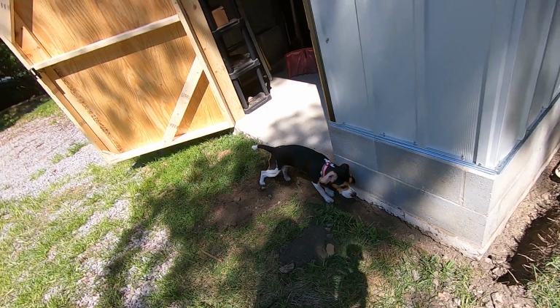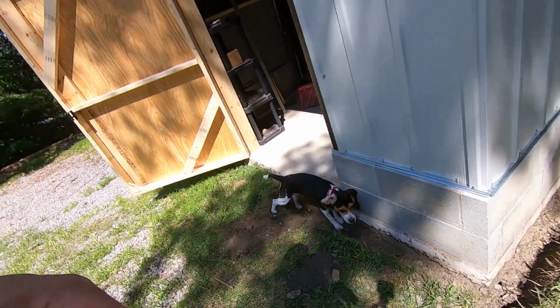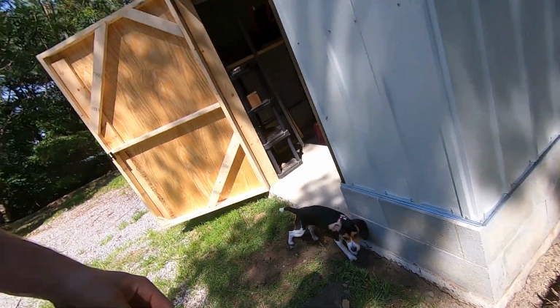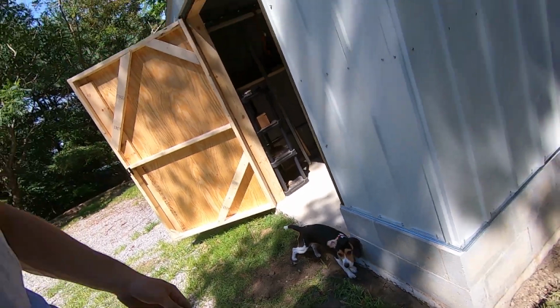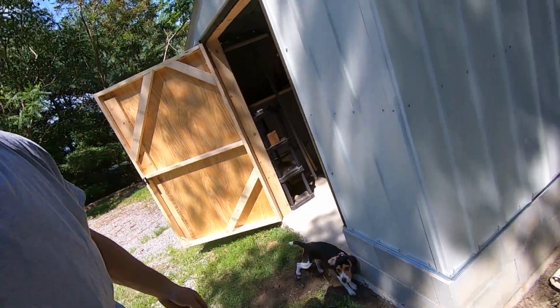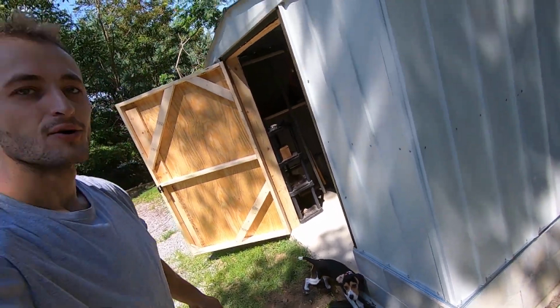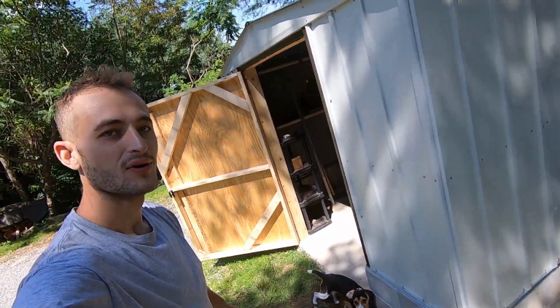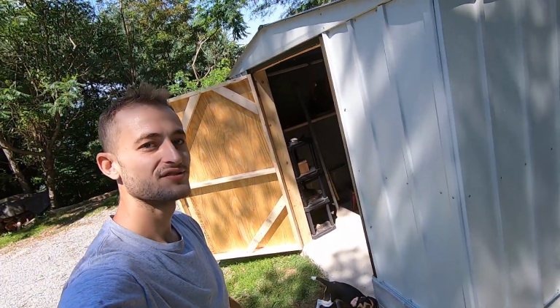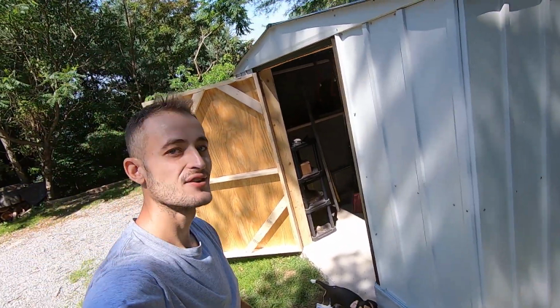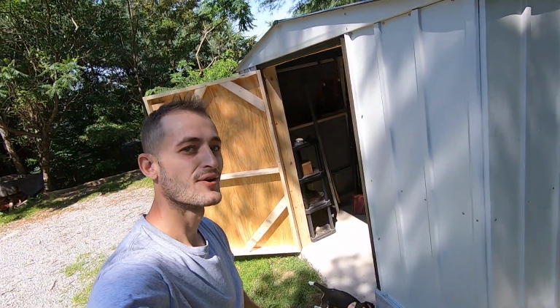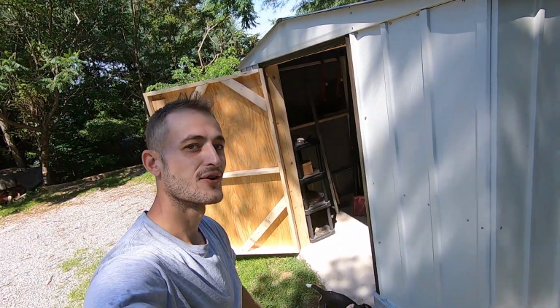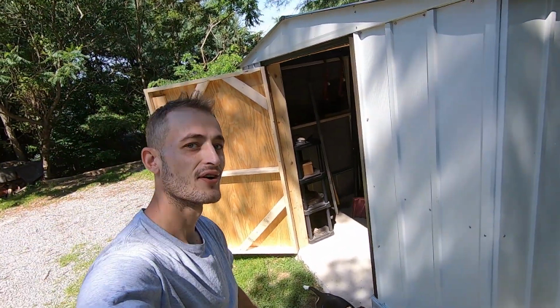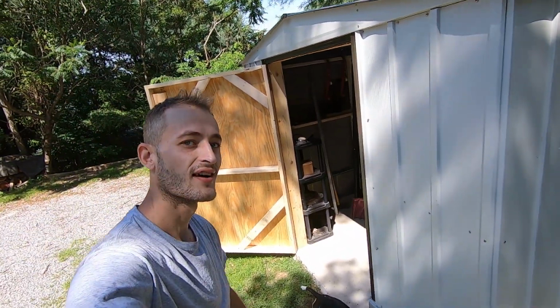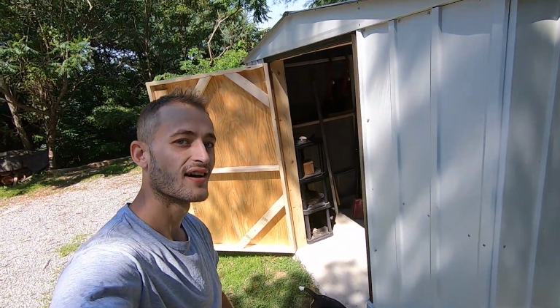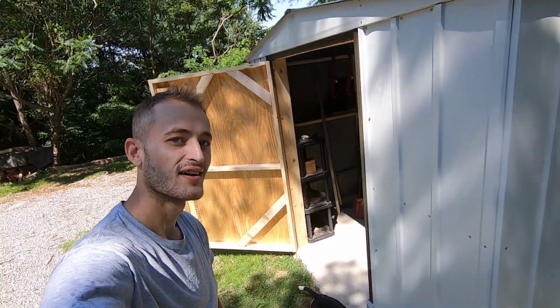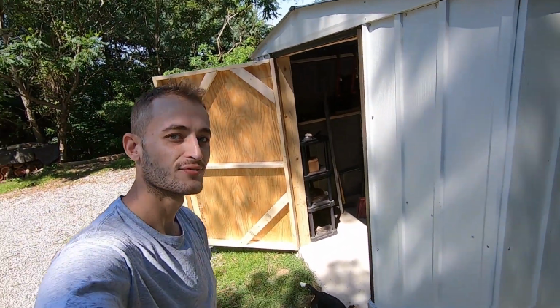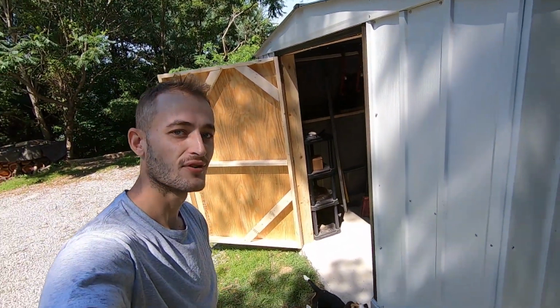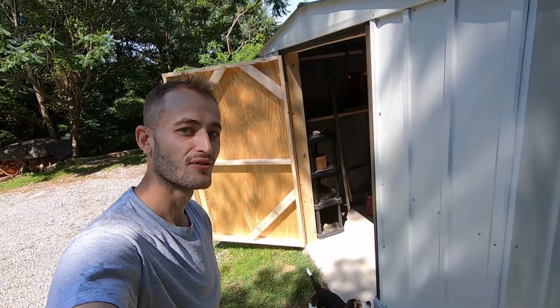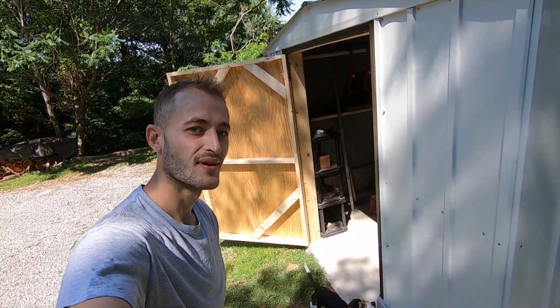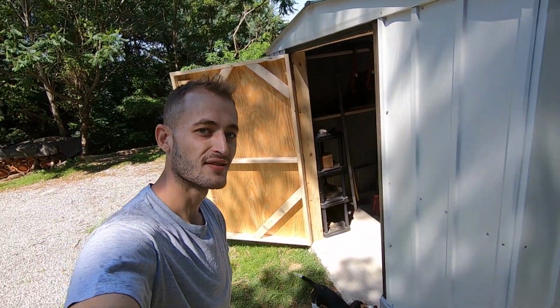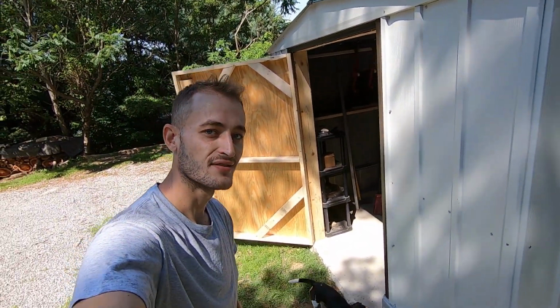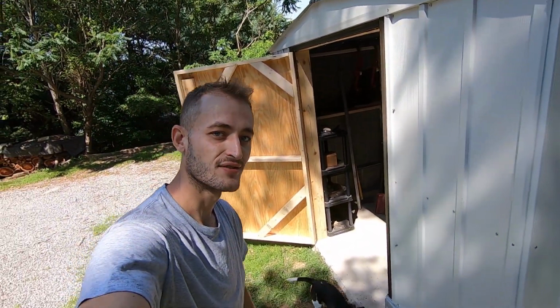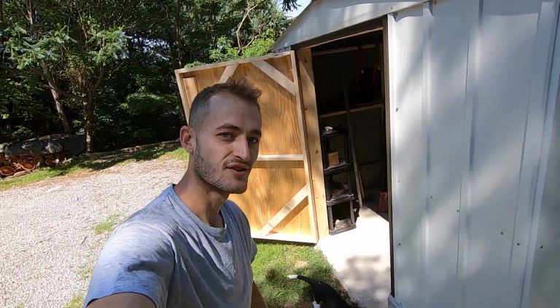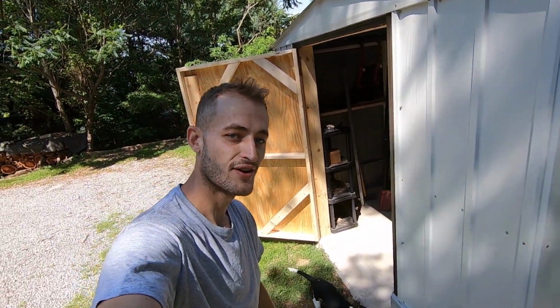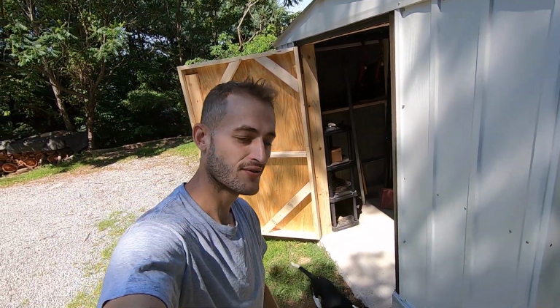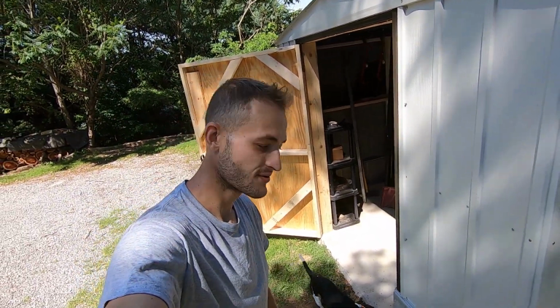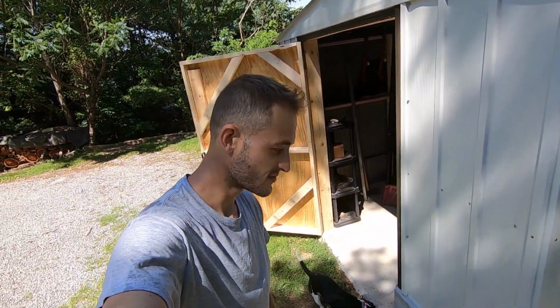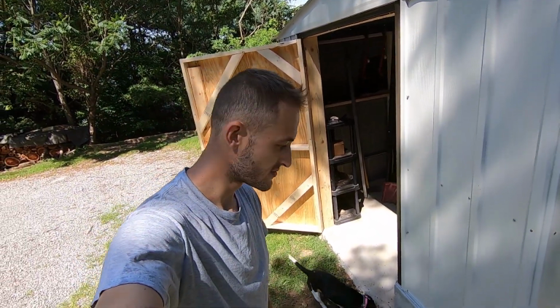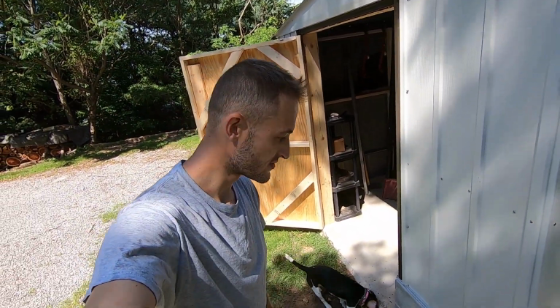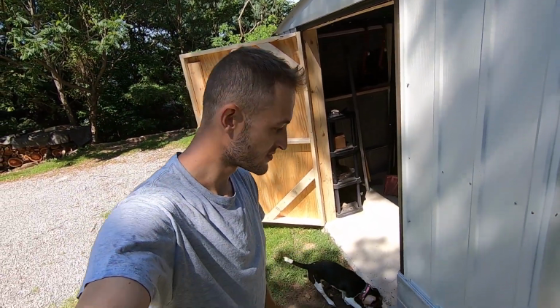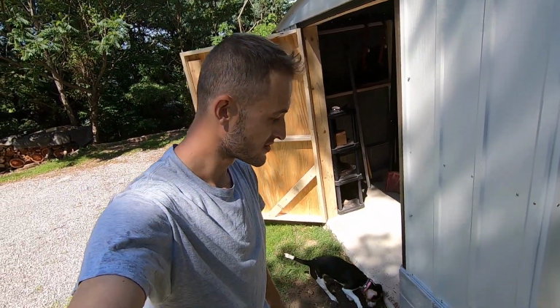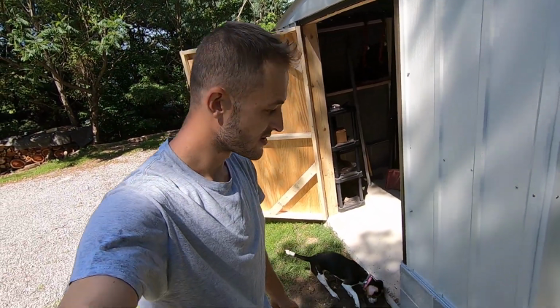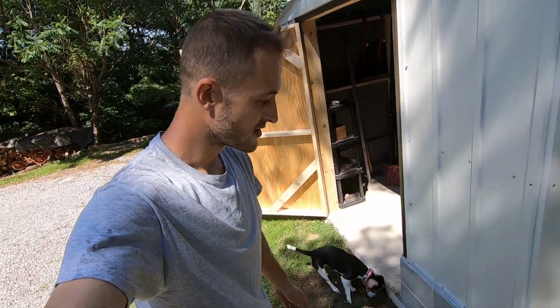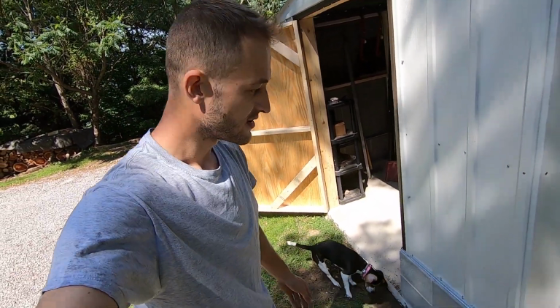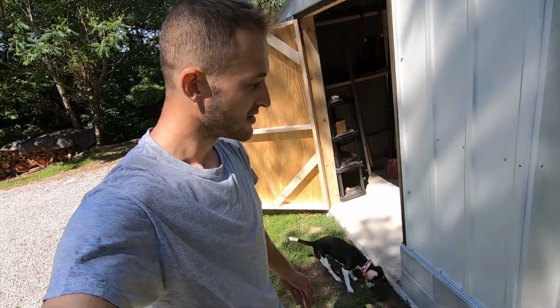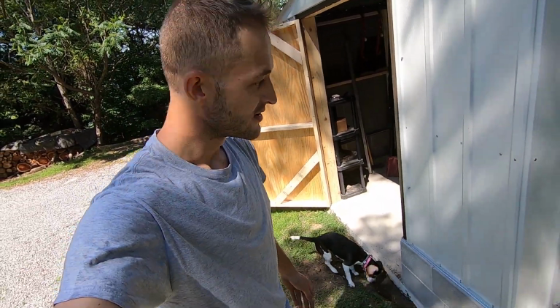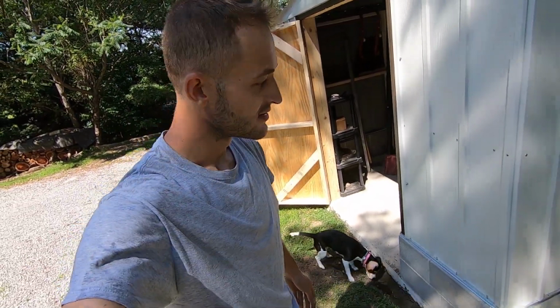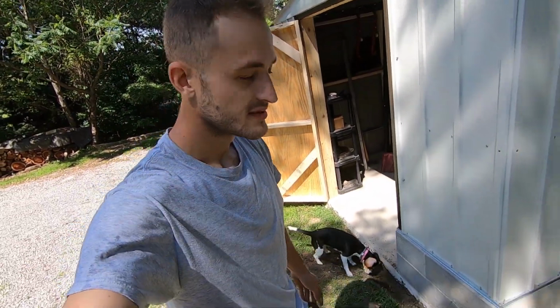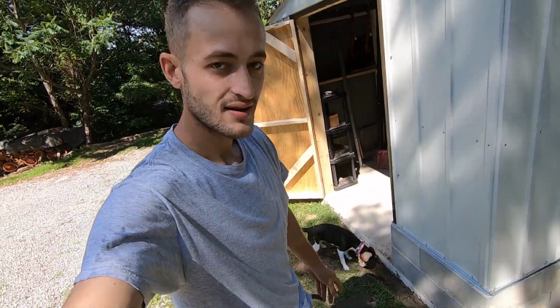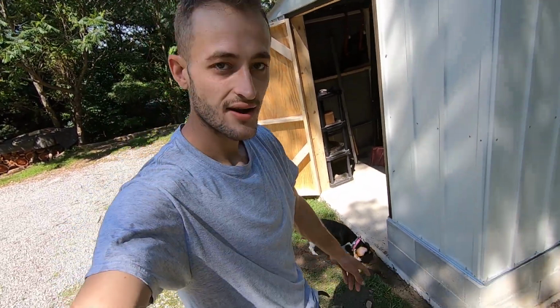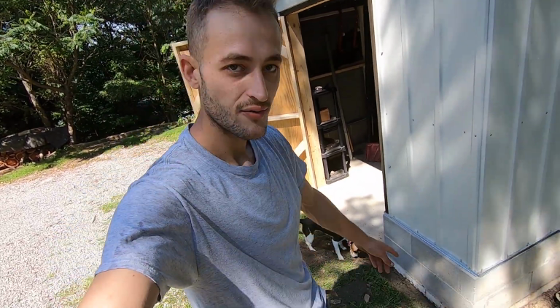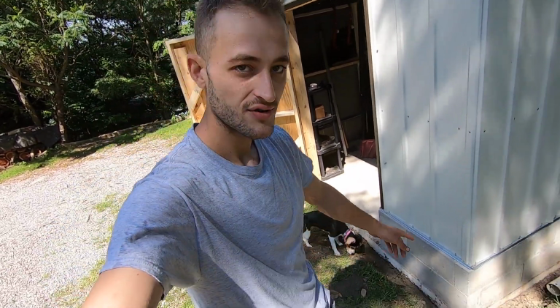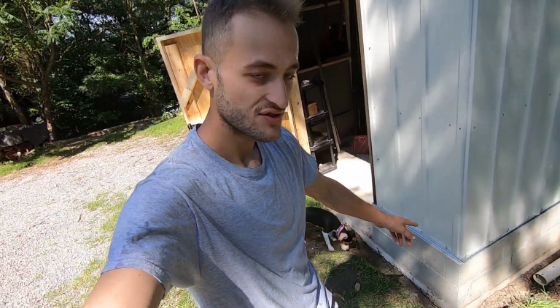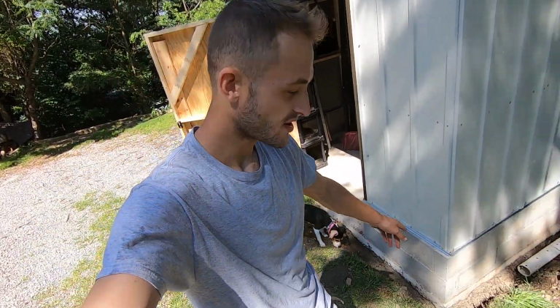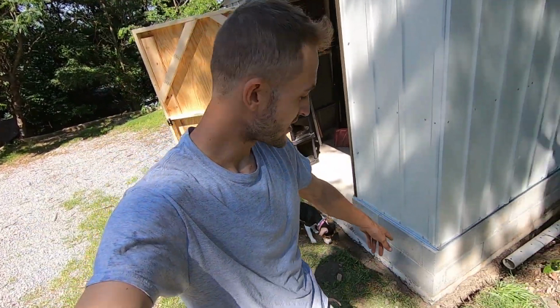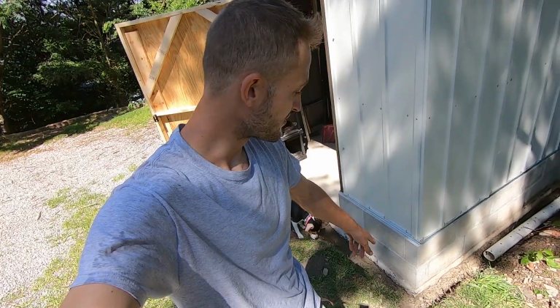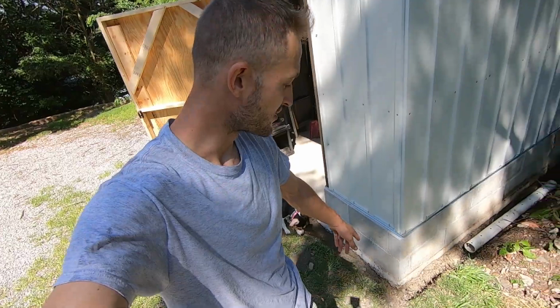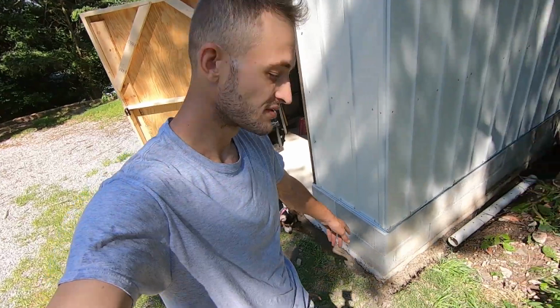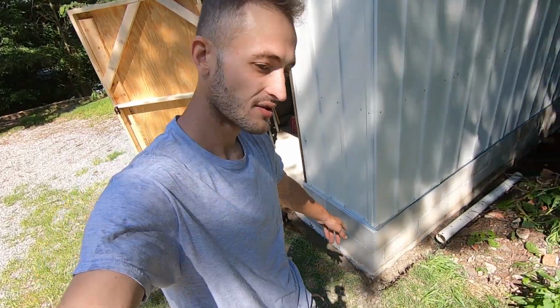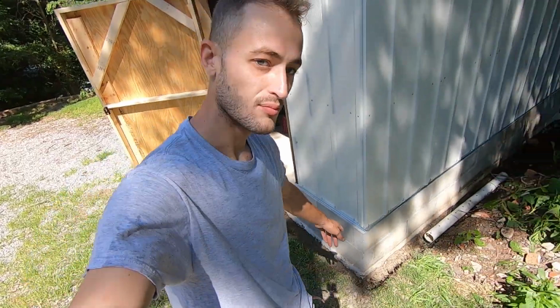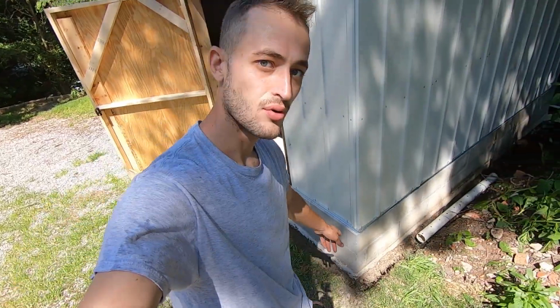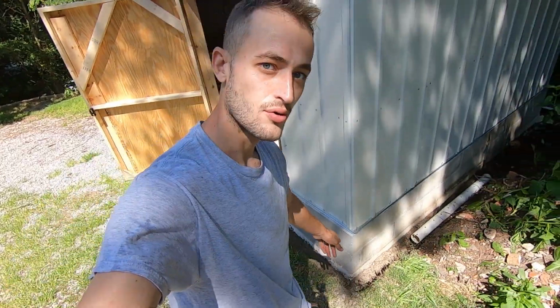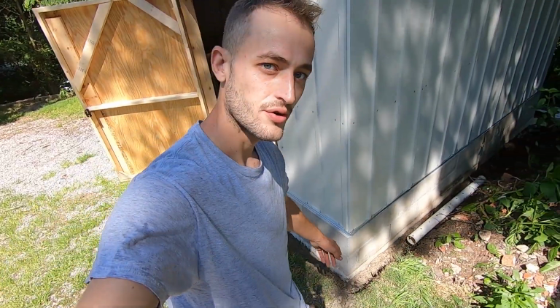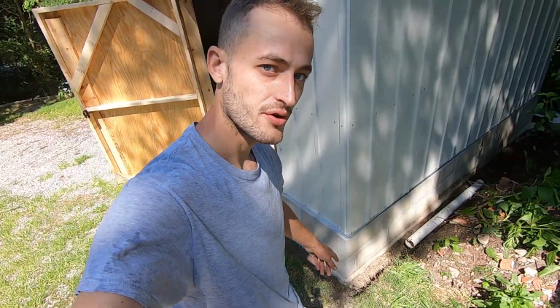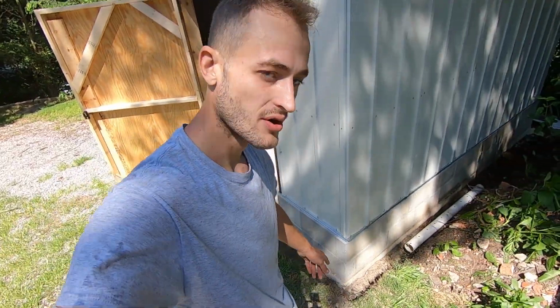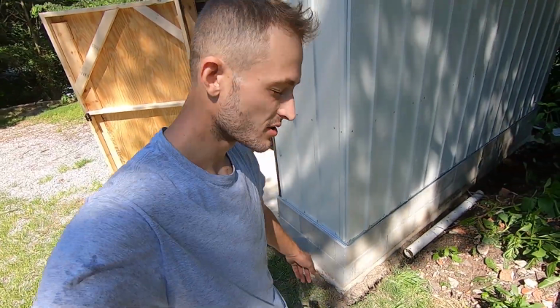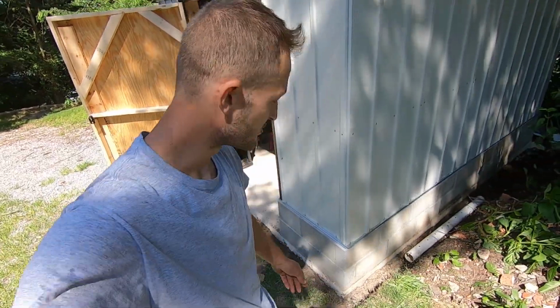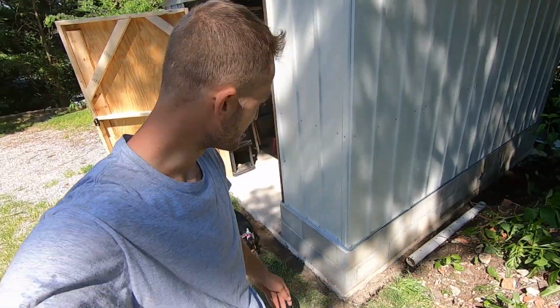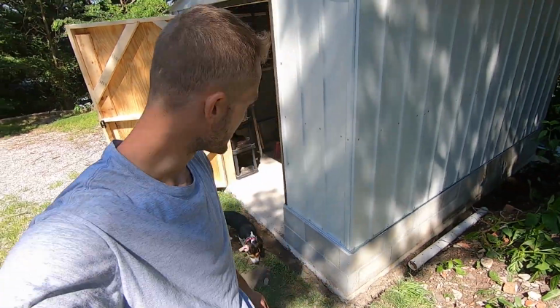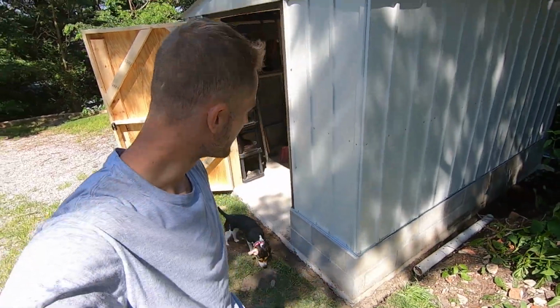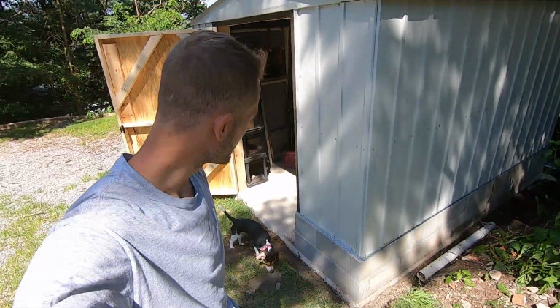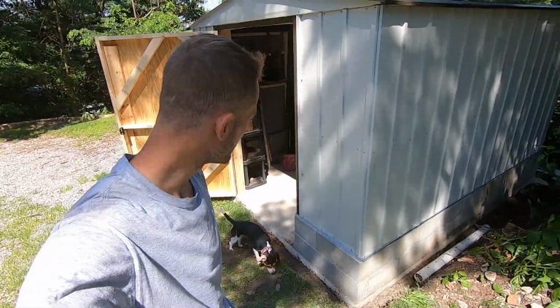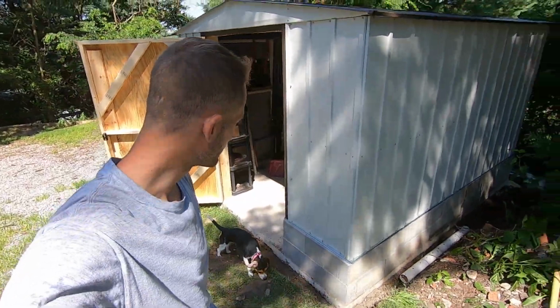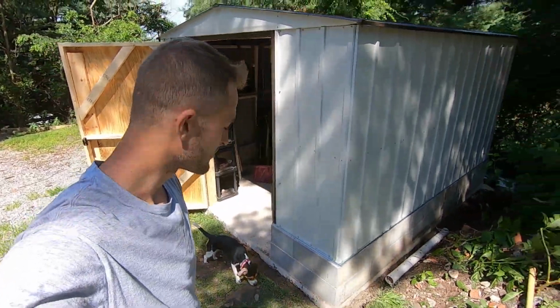What's going on guys? Welcome back to the channel. Today we're just adding this little border to my shed here.